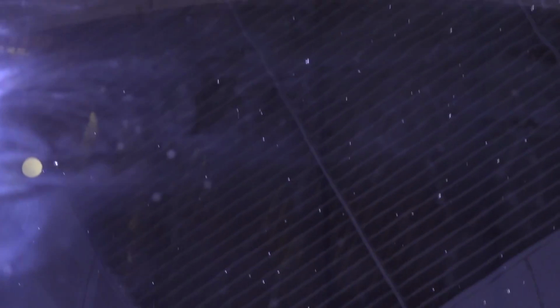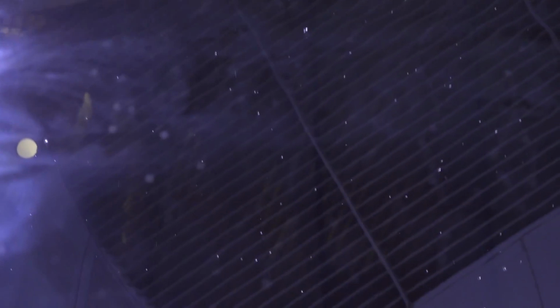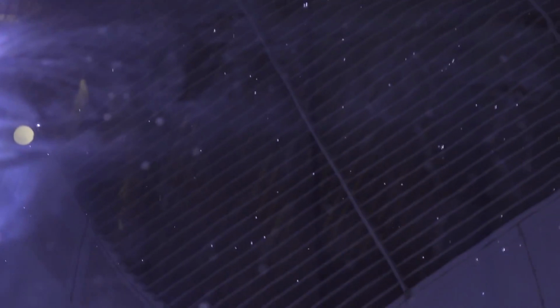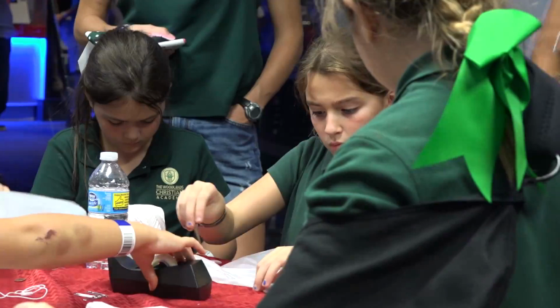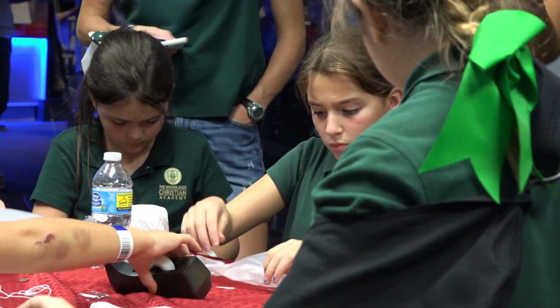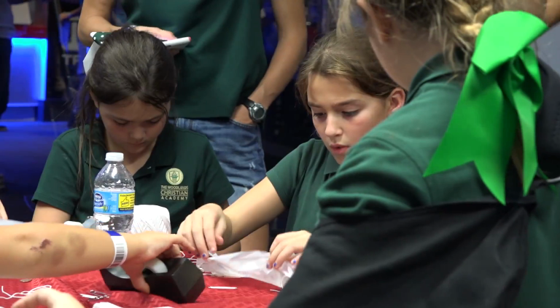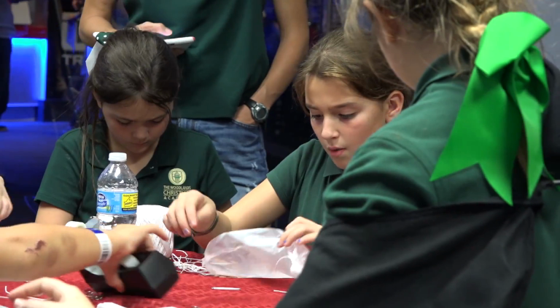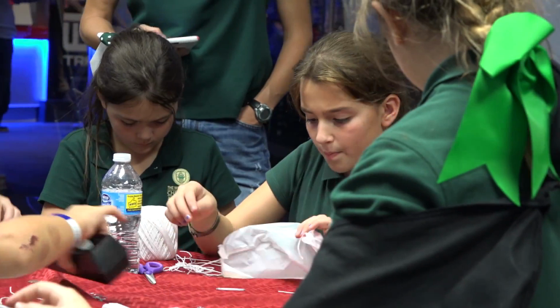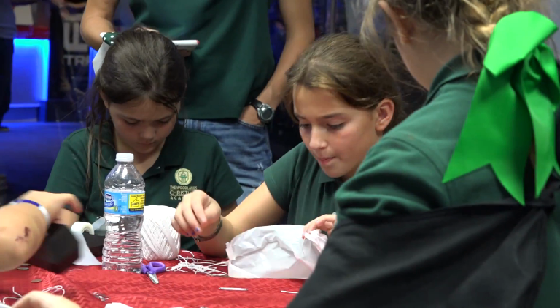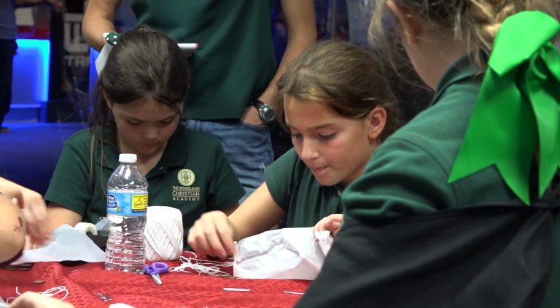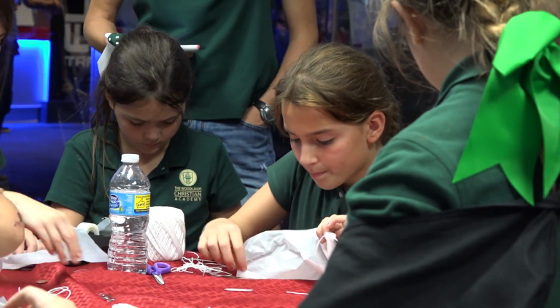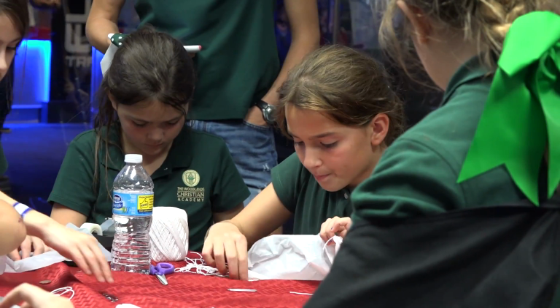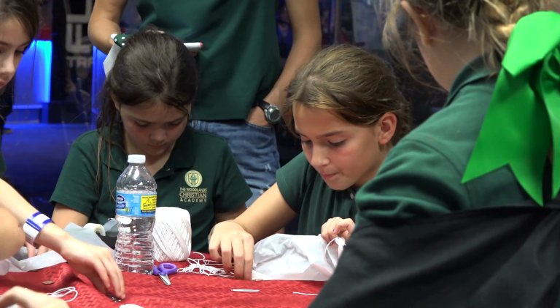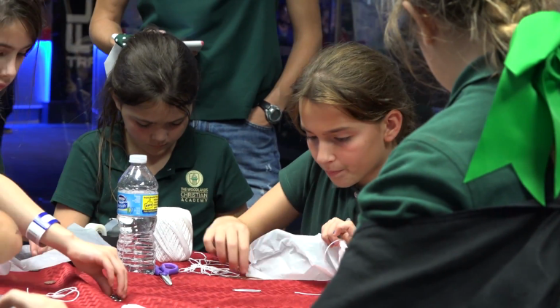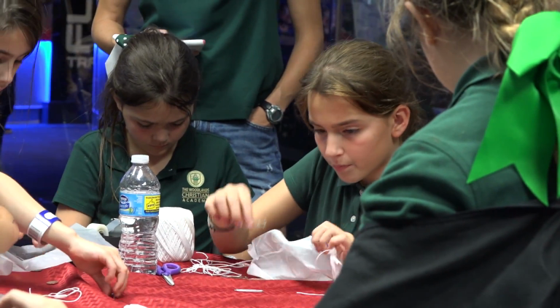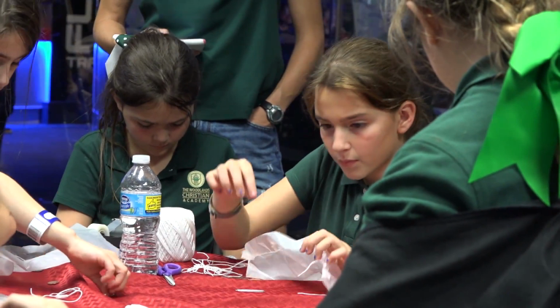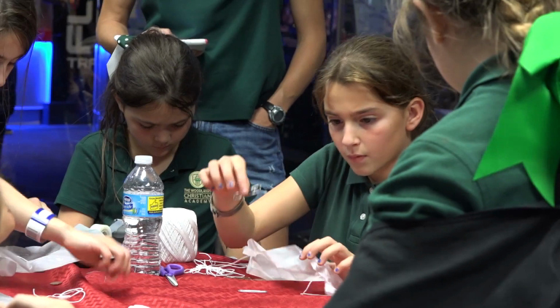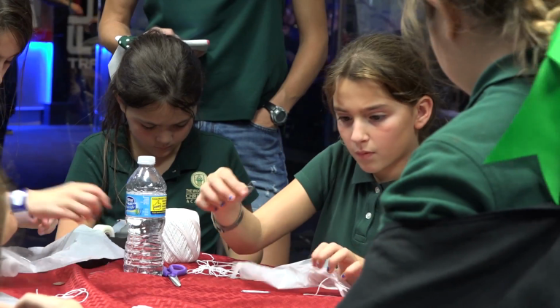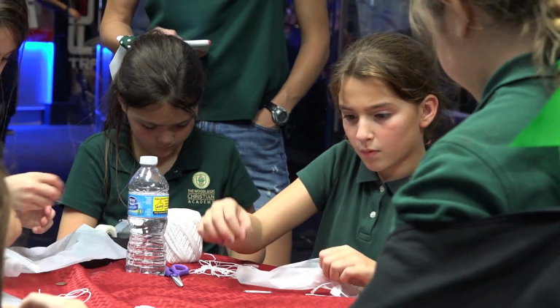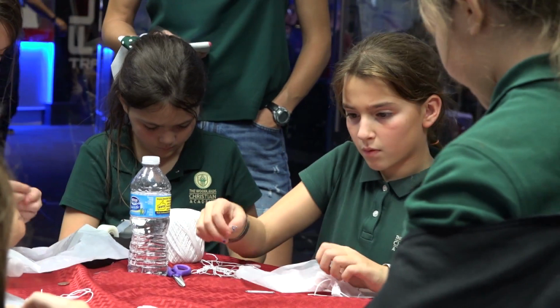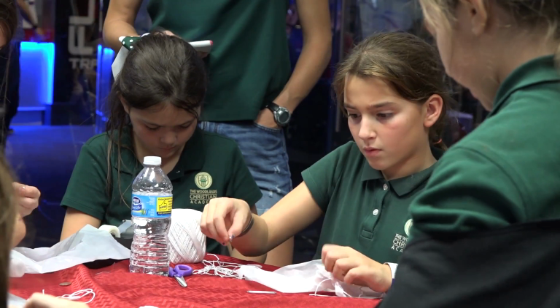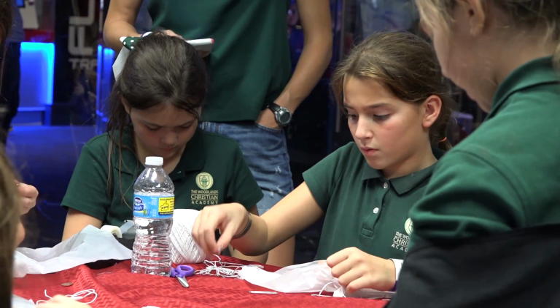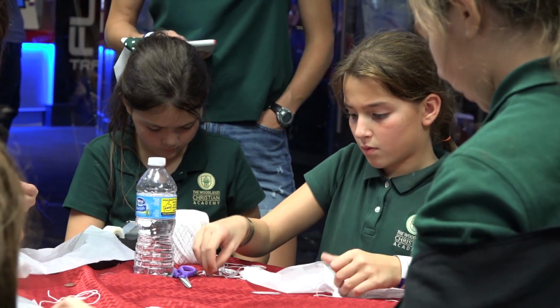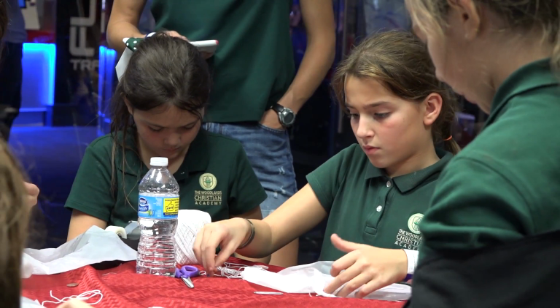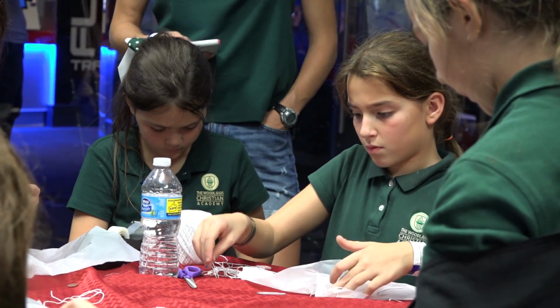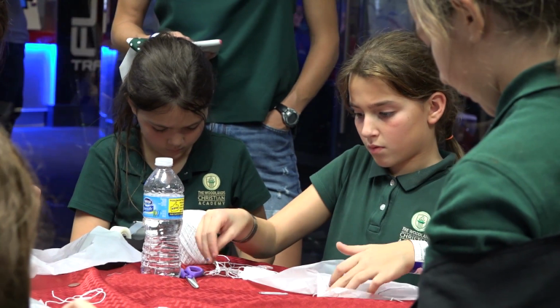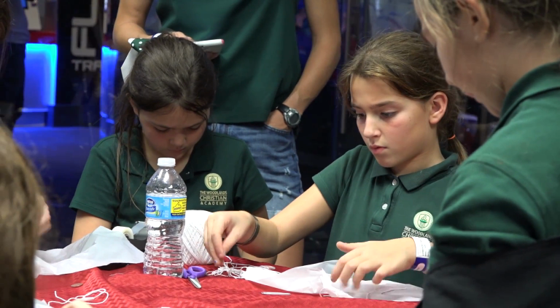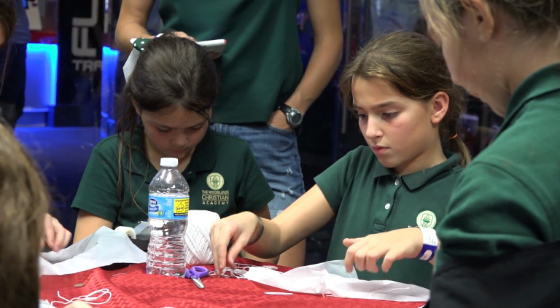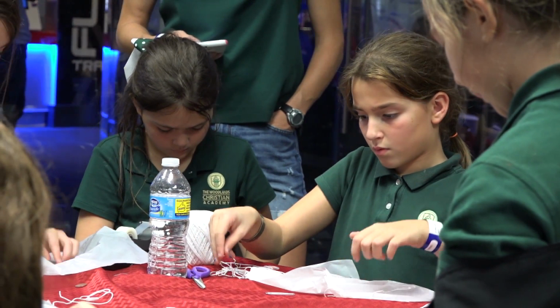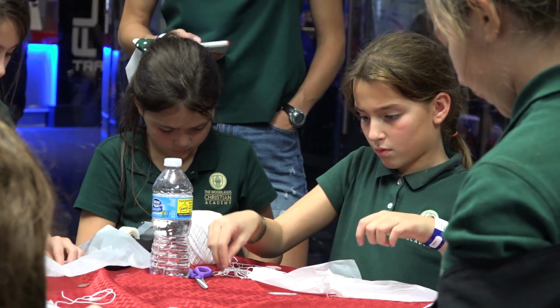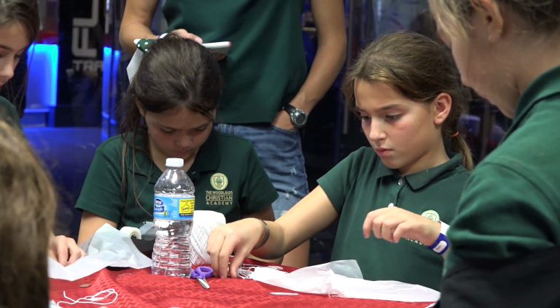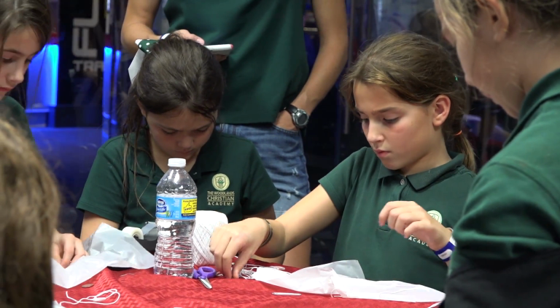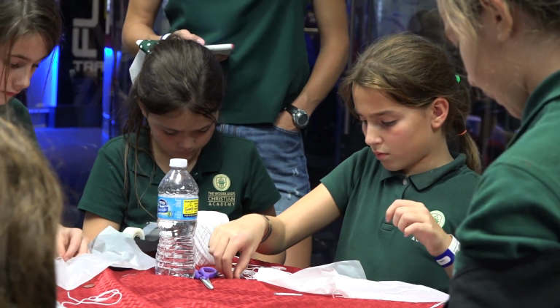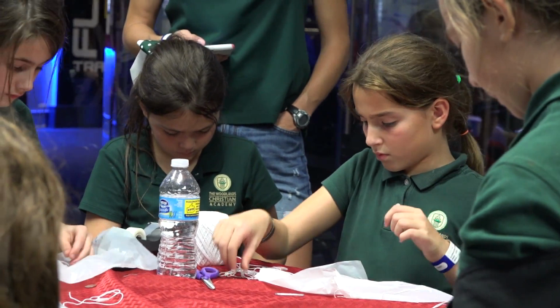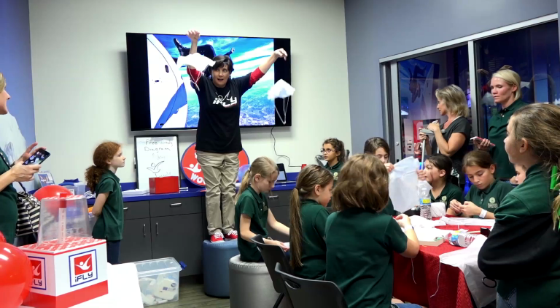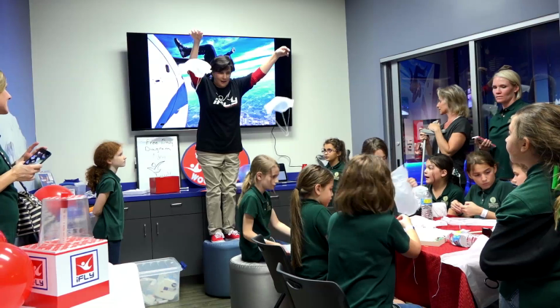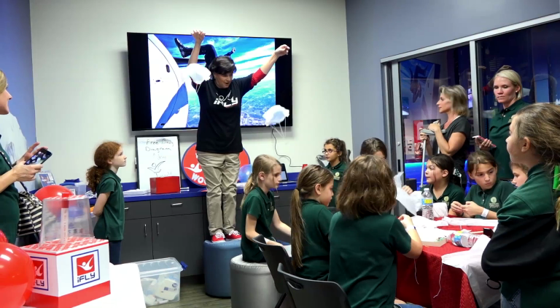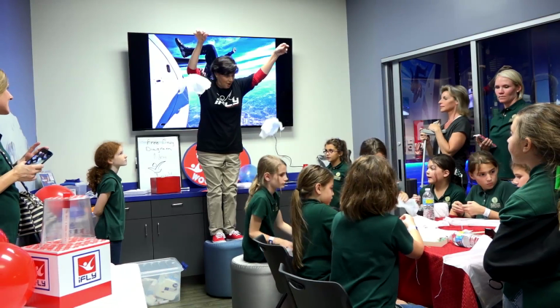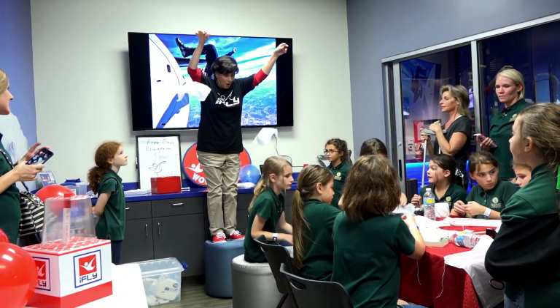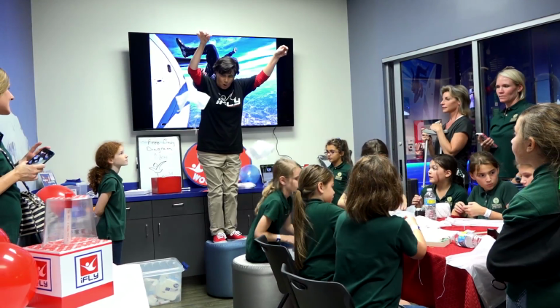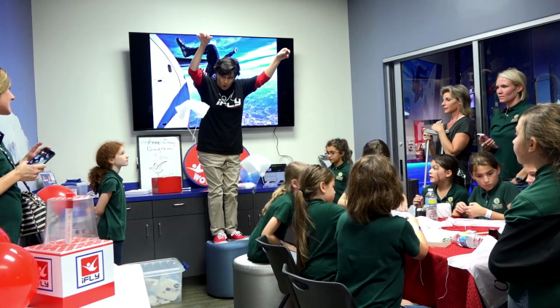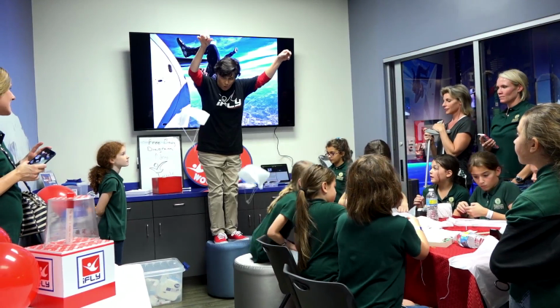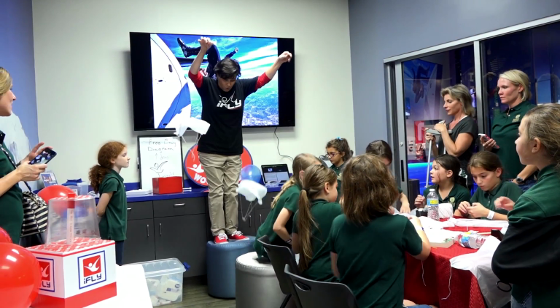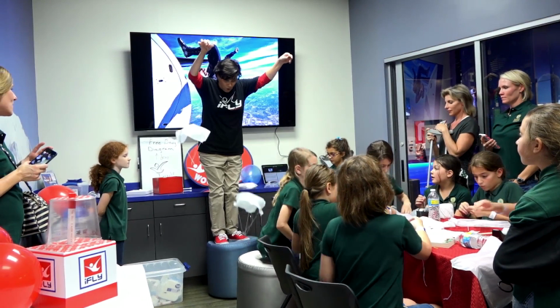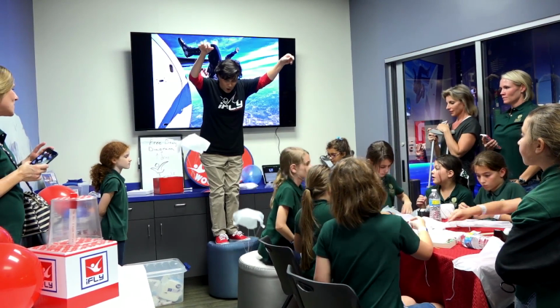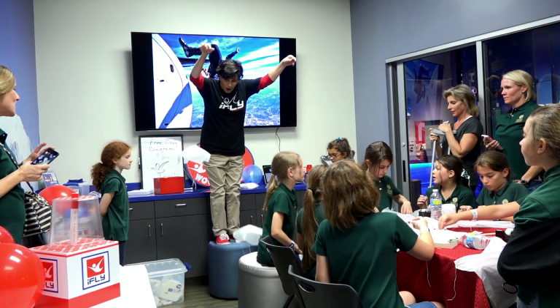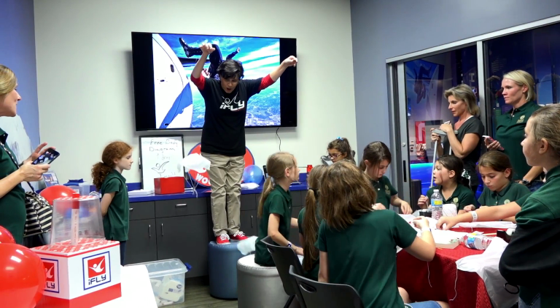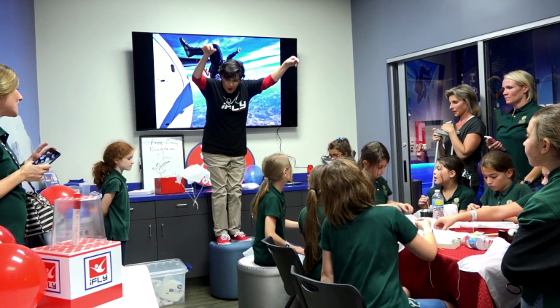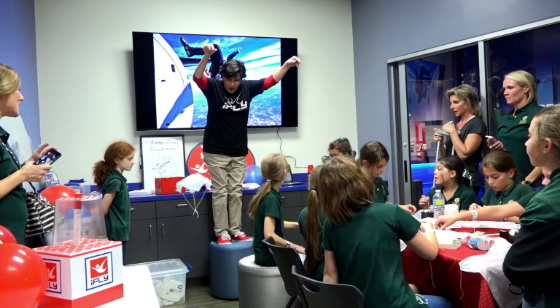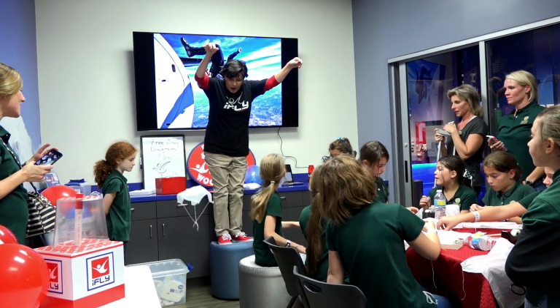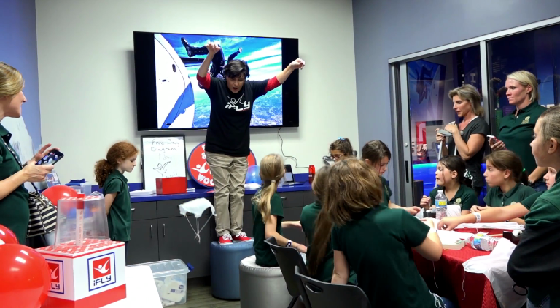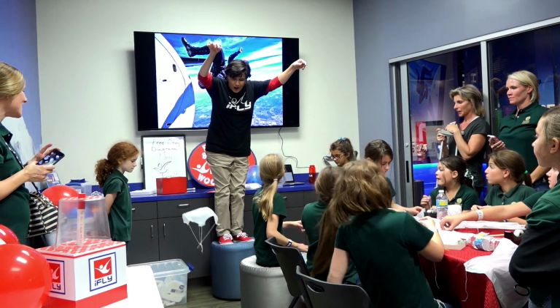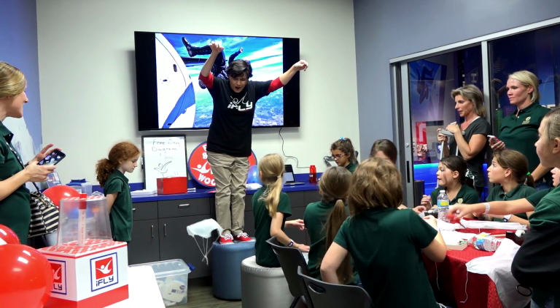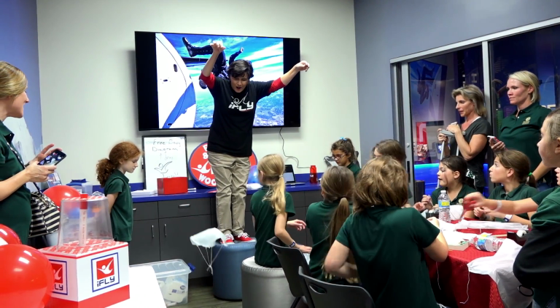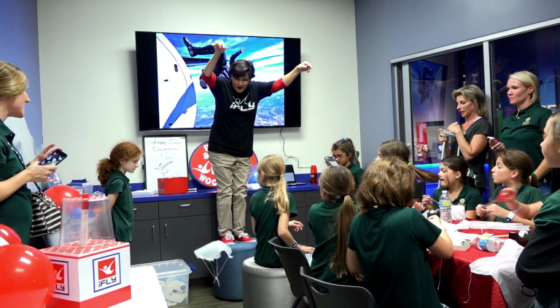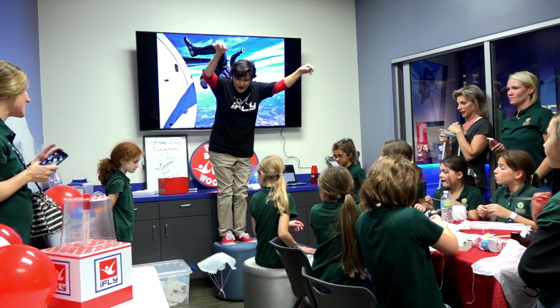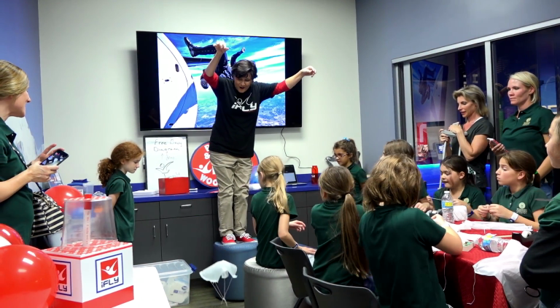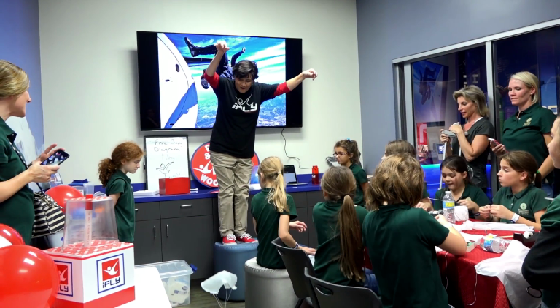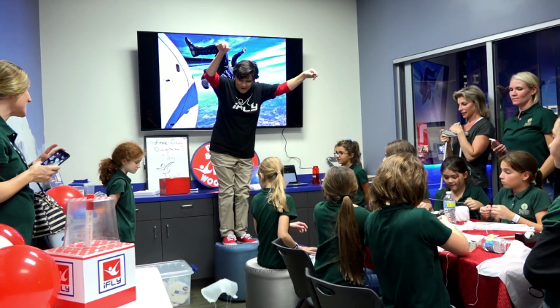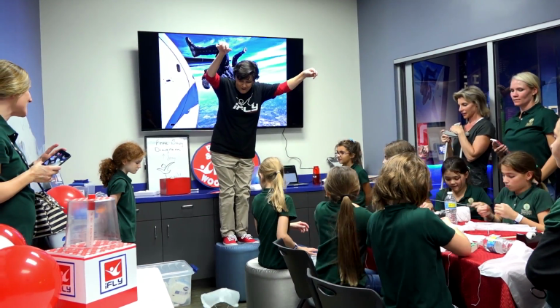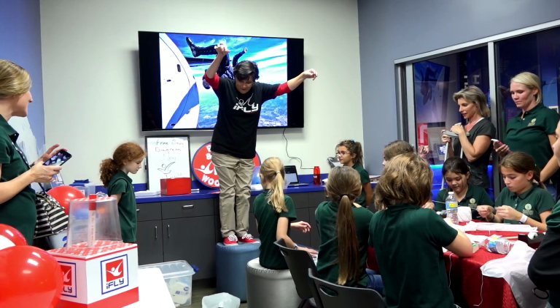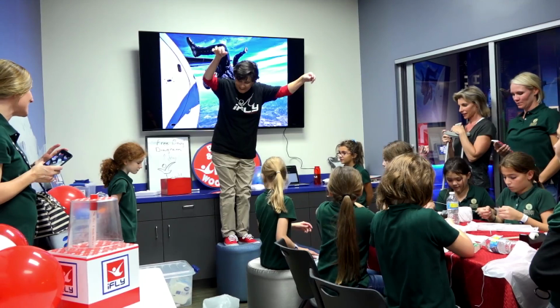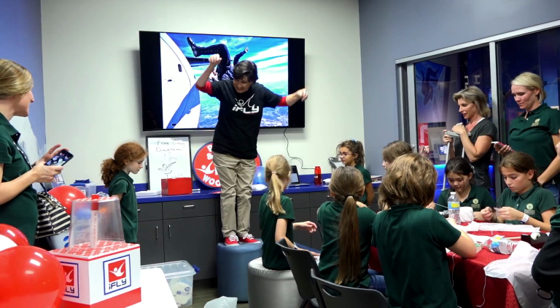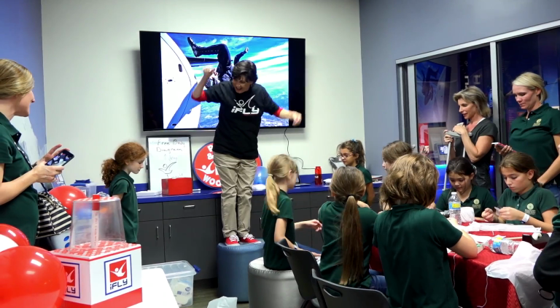When we do the parachute activity, I usually make it a bit of a competition and hold two at a time and drop parachutes.